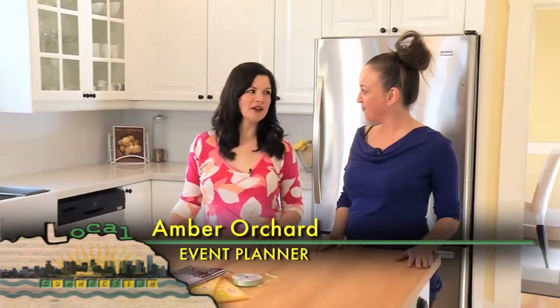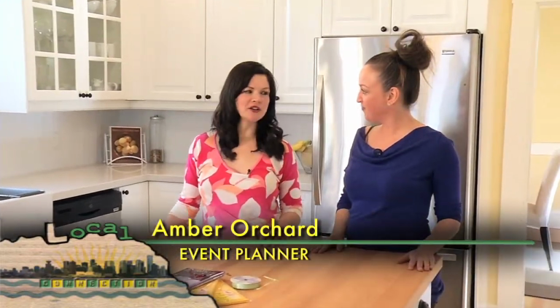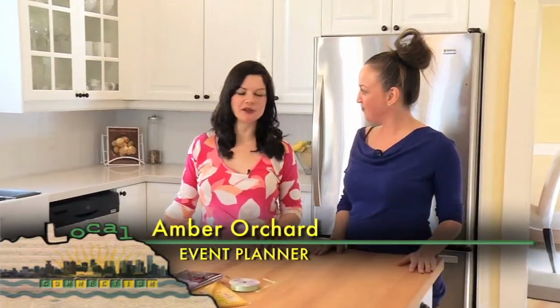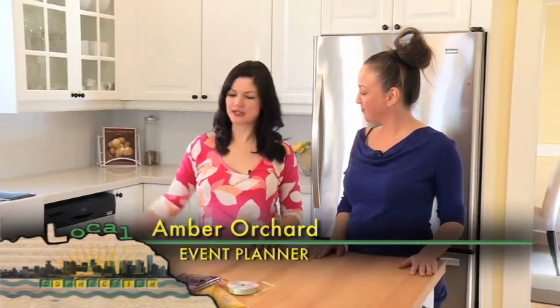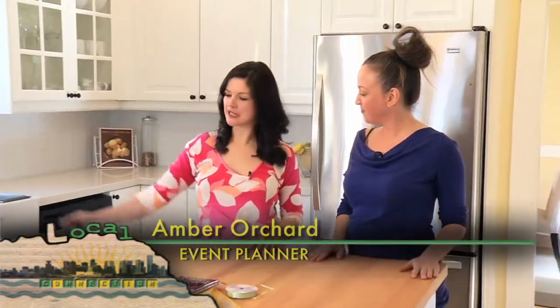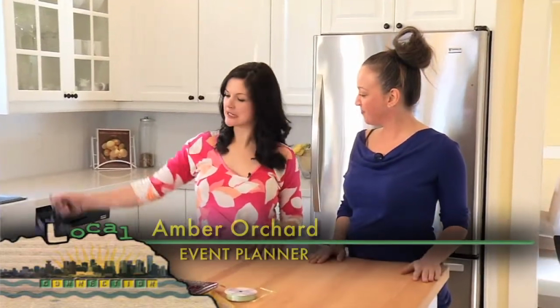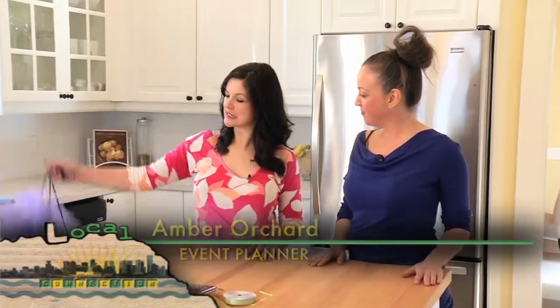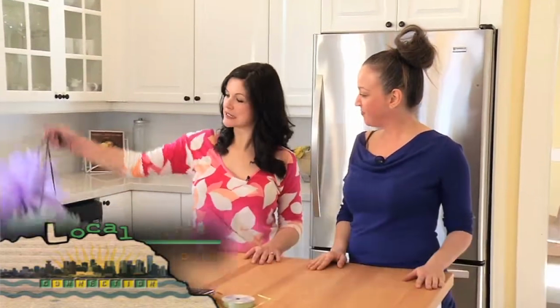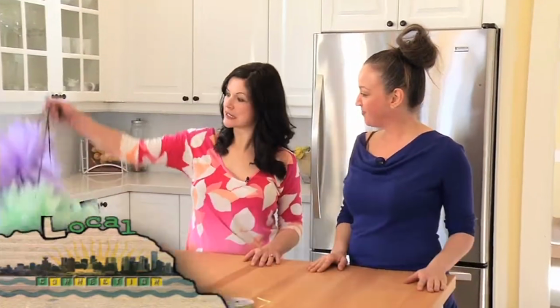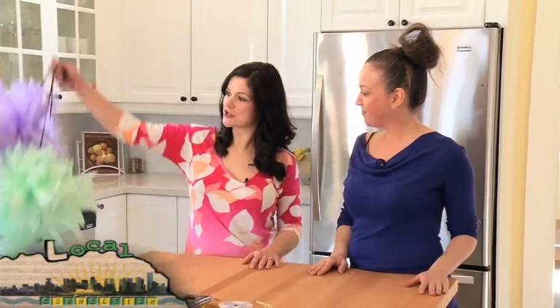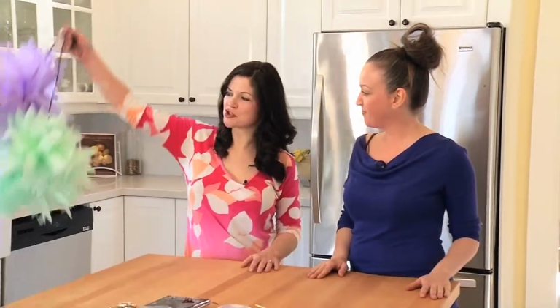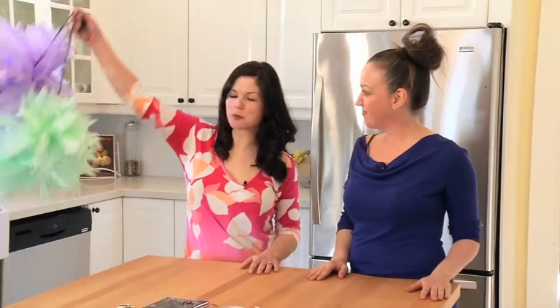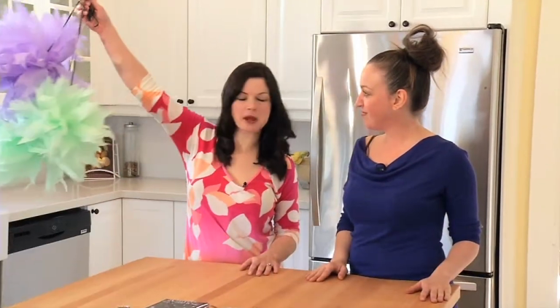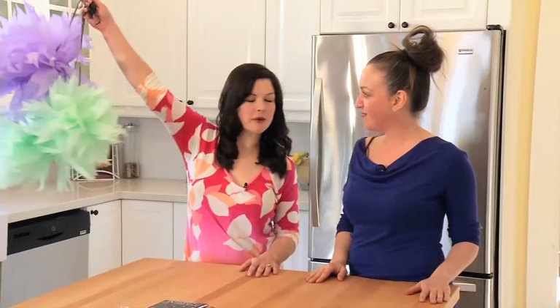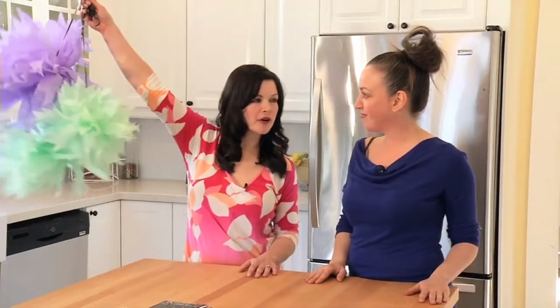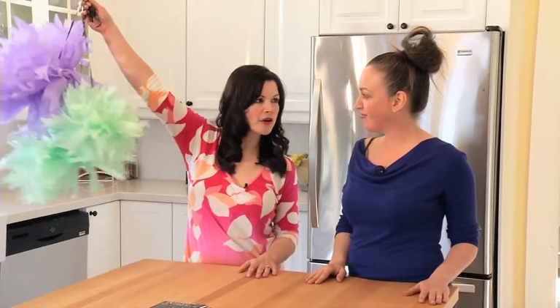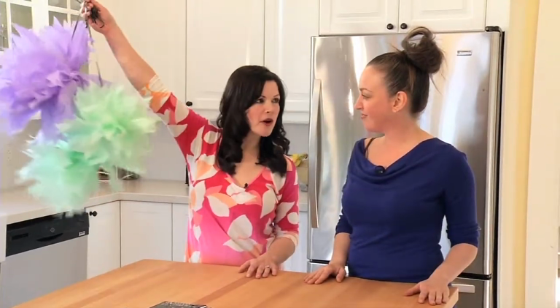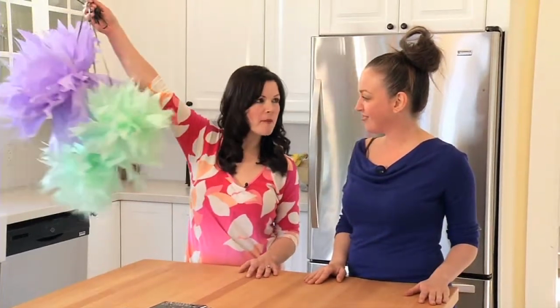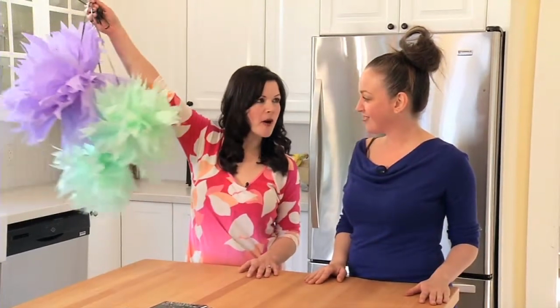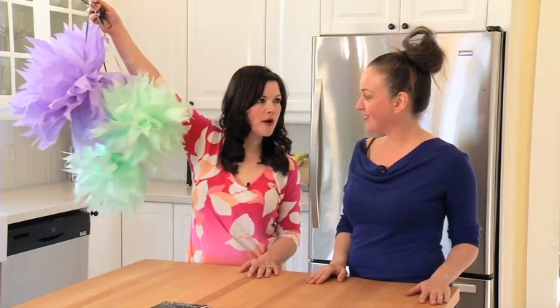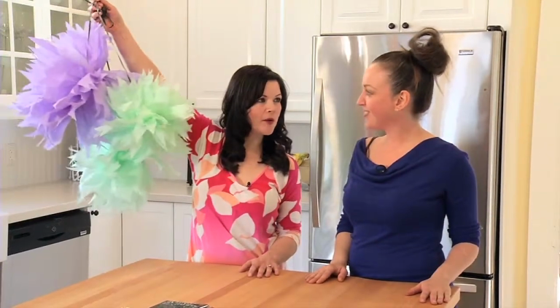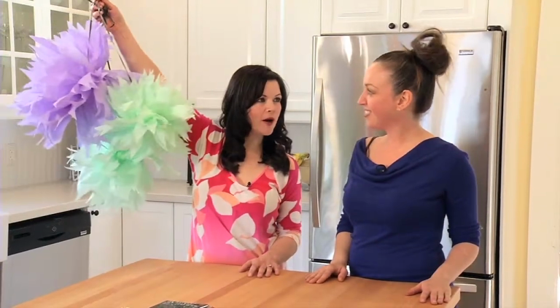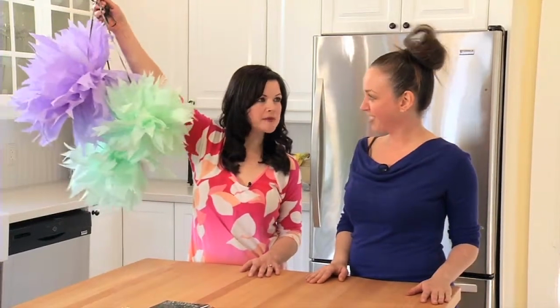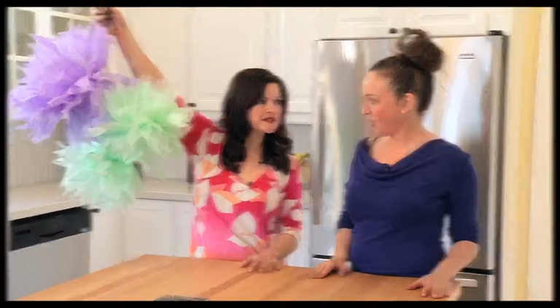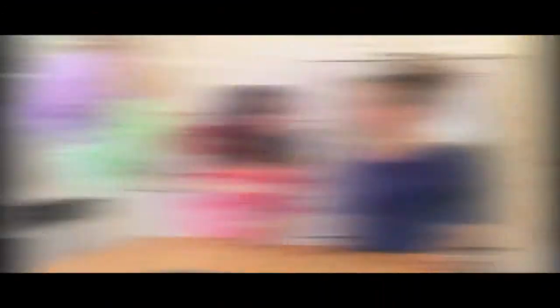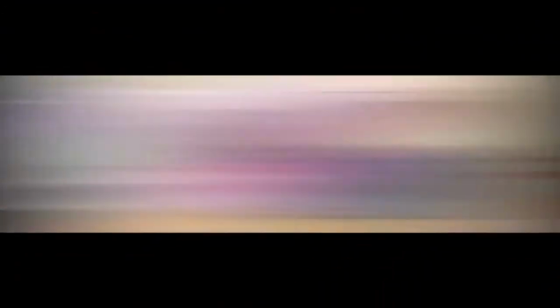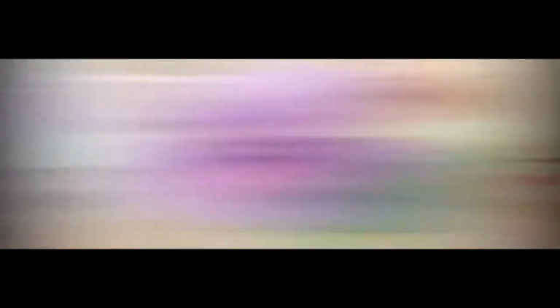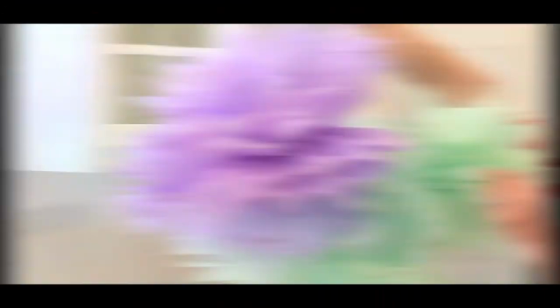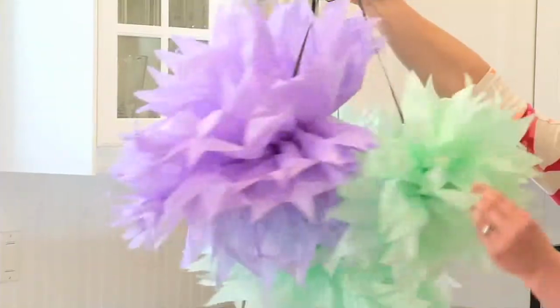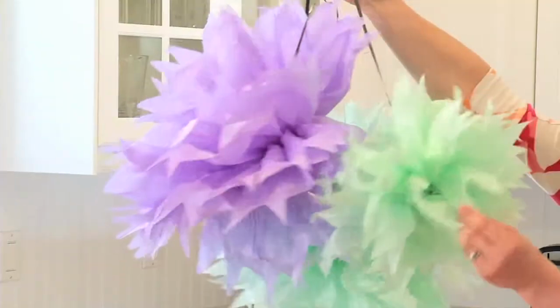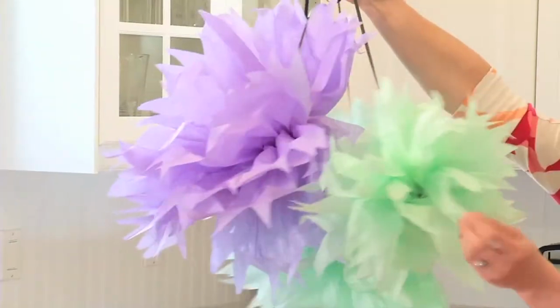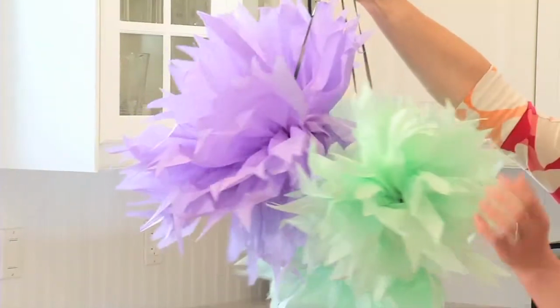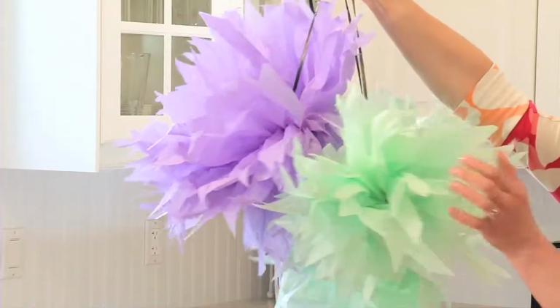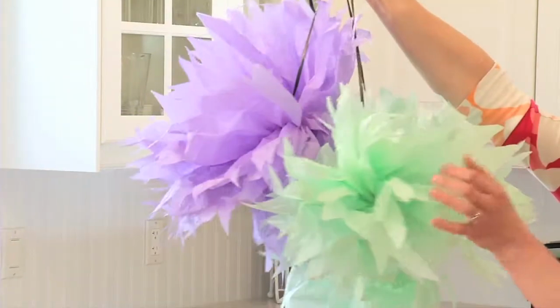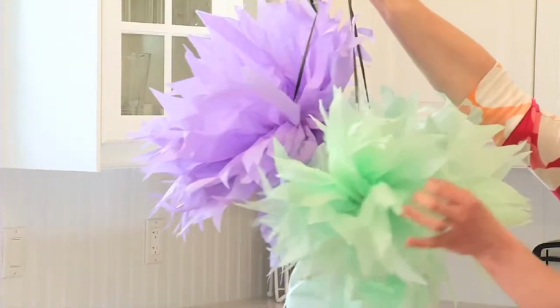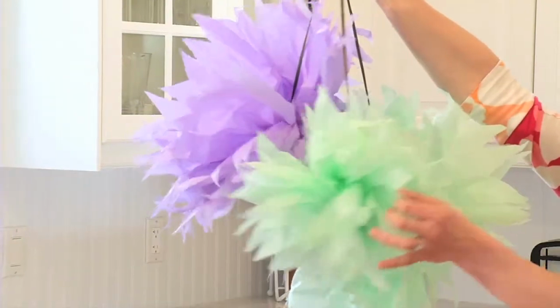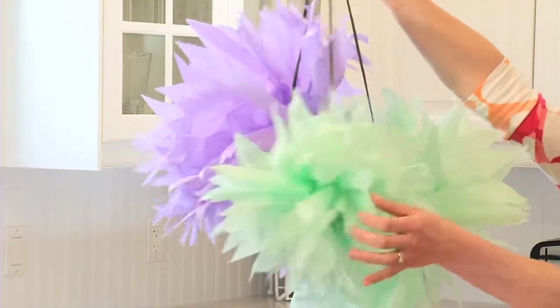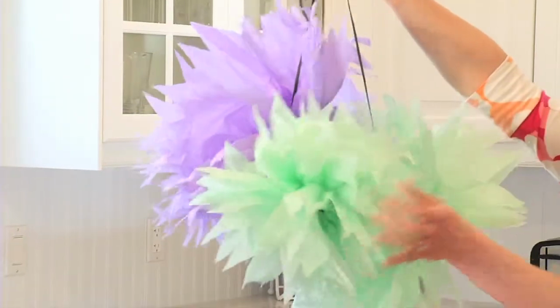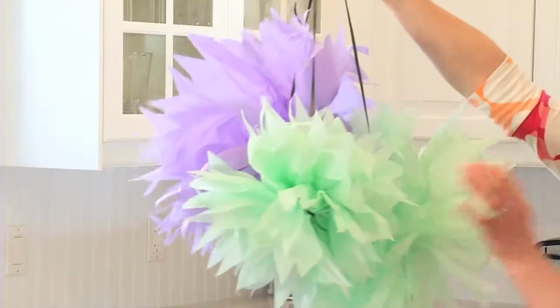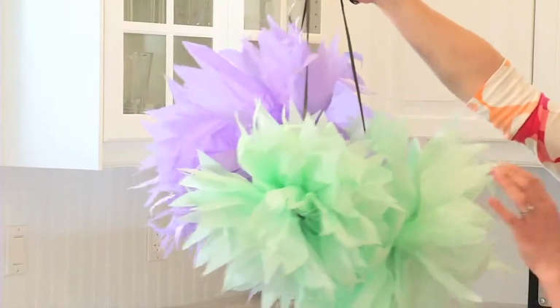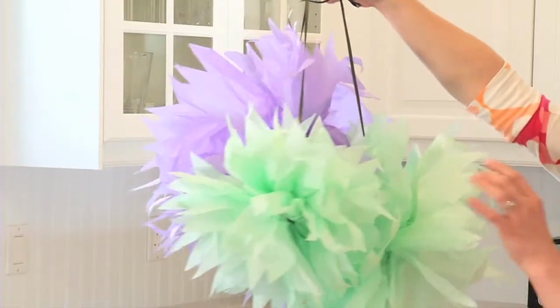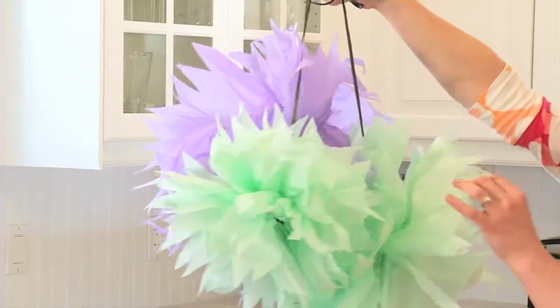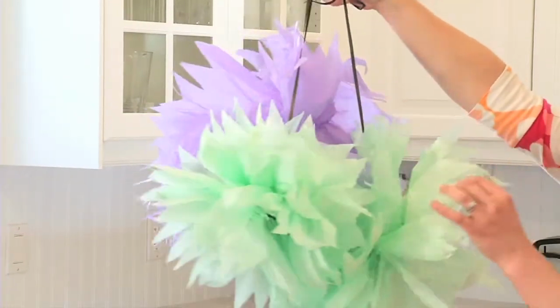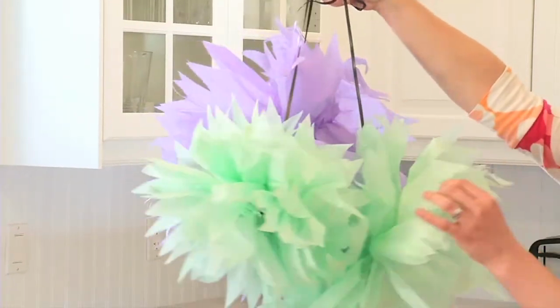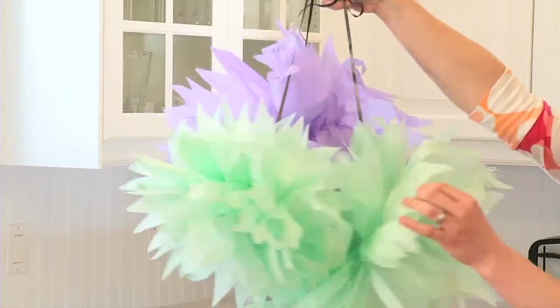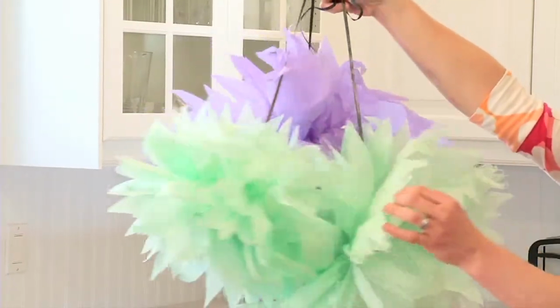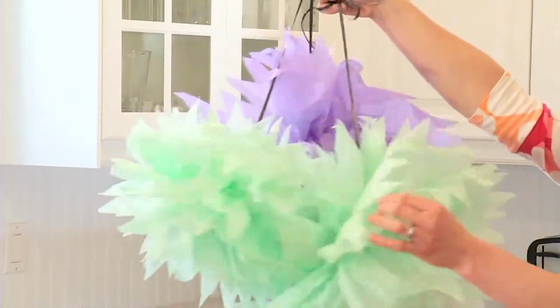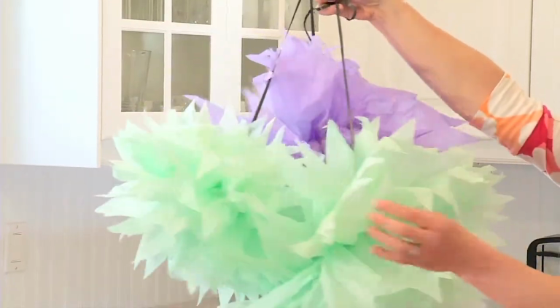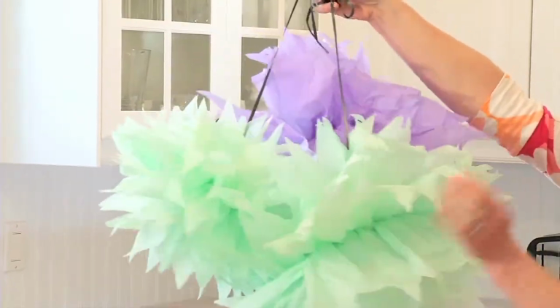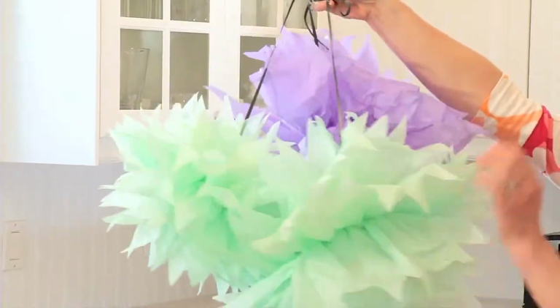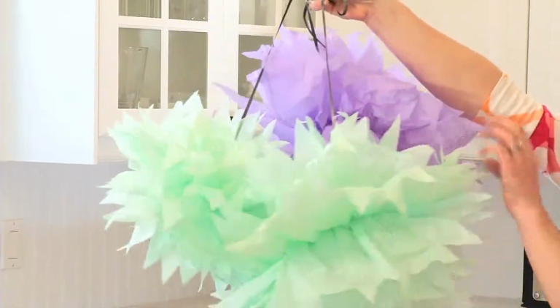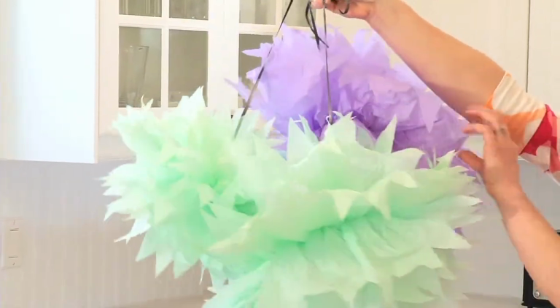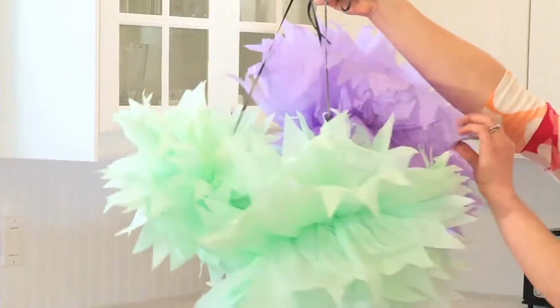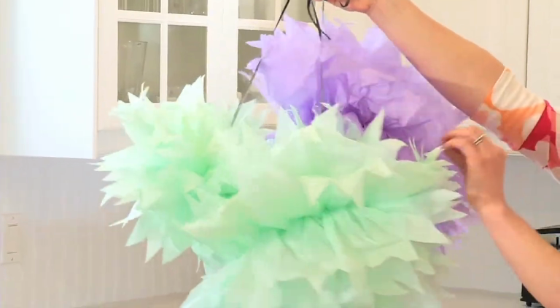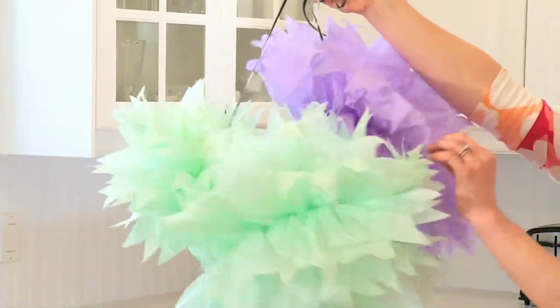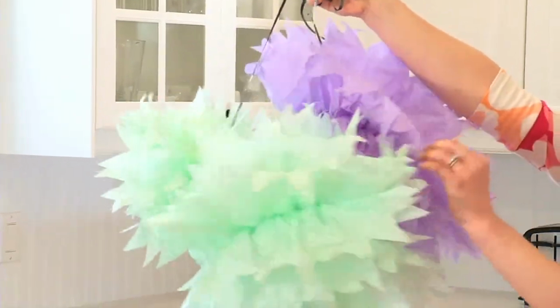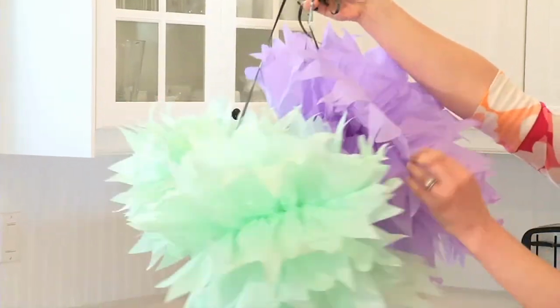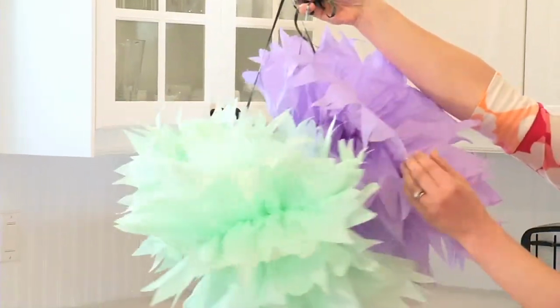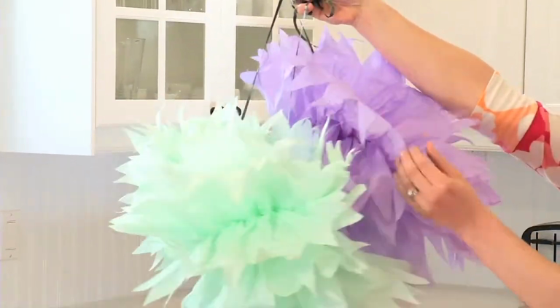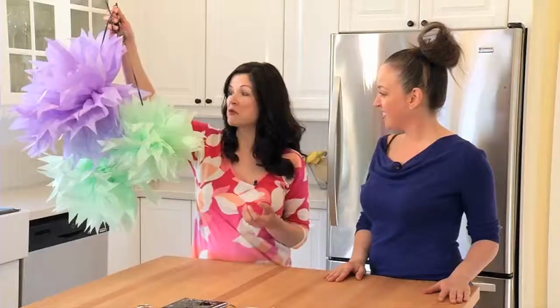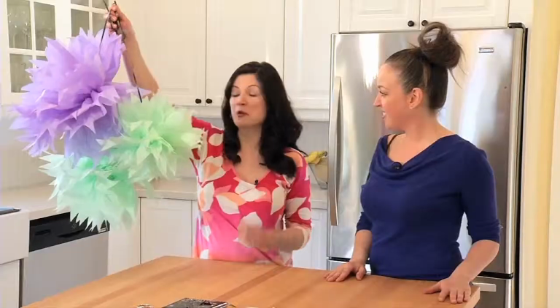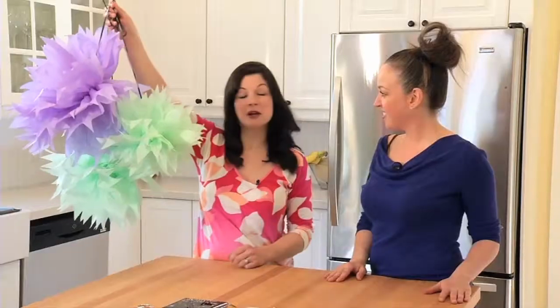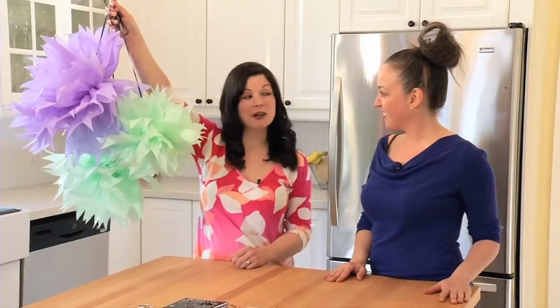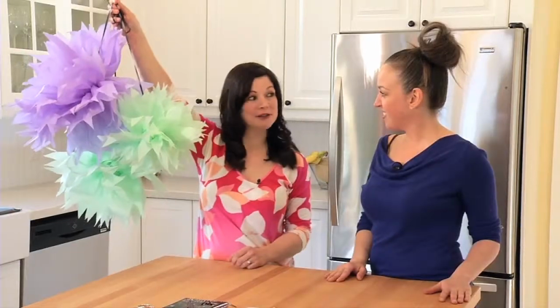We are doing tissue paper pom-poms. They're not only easy to make, they're economical and you can customize them for any theme or color.